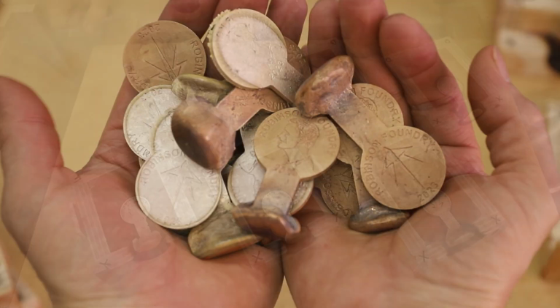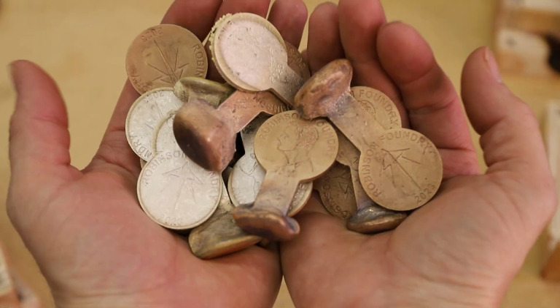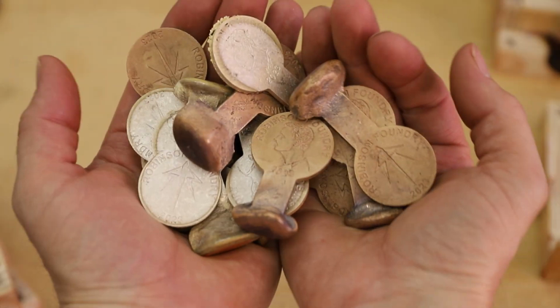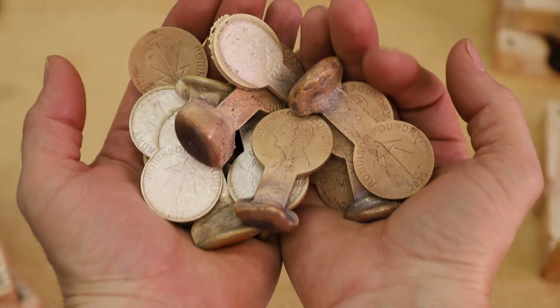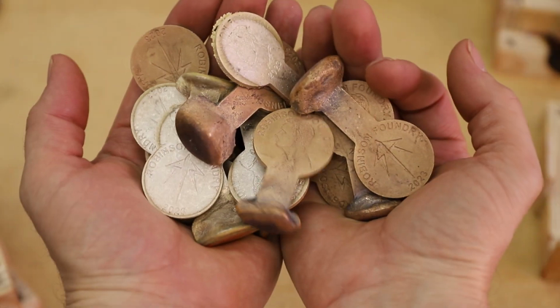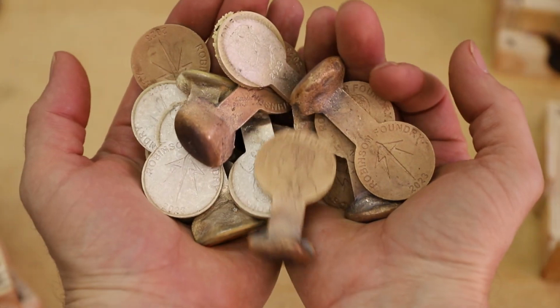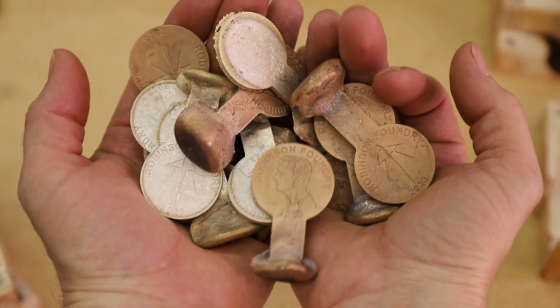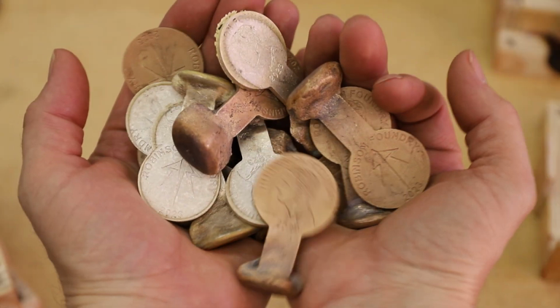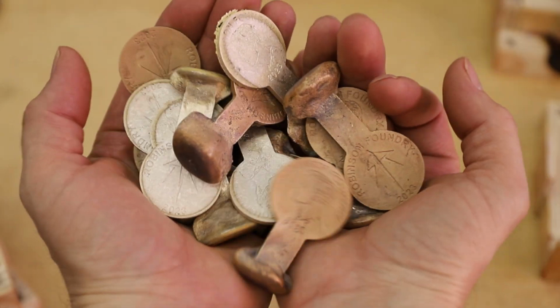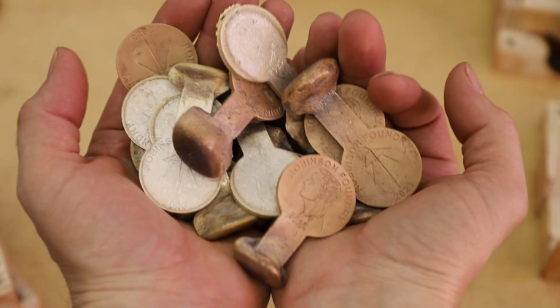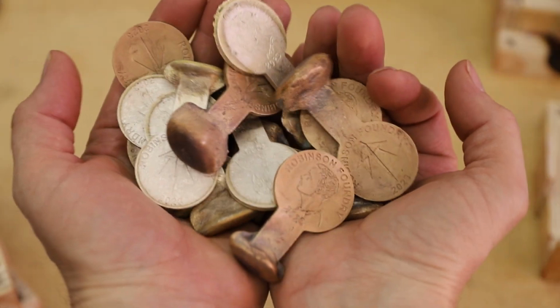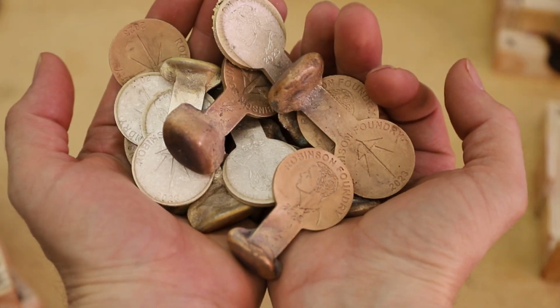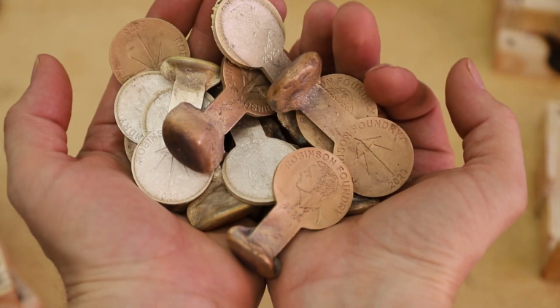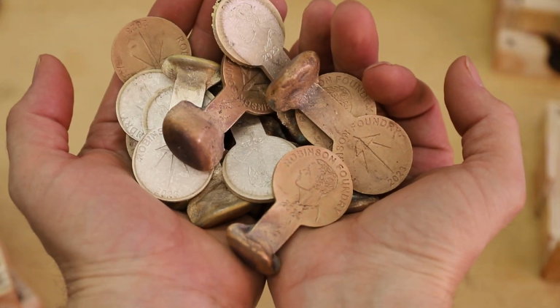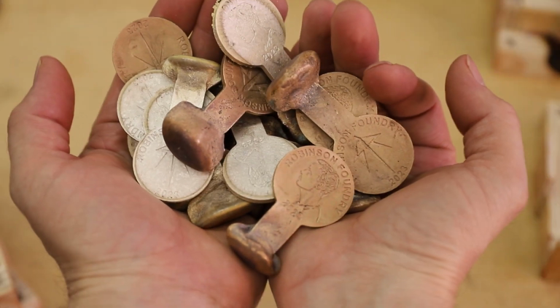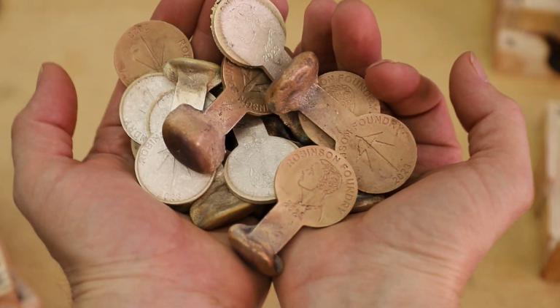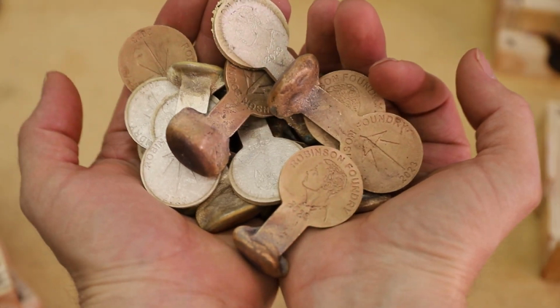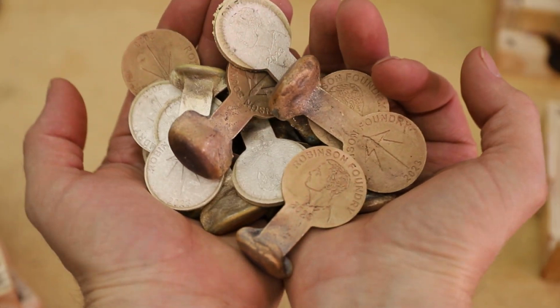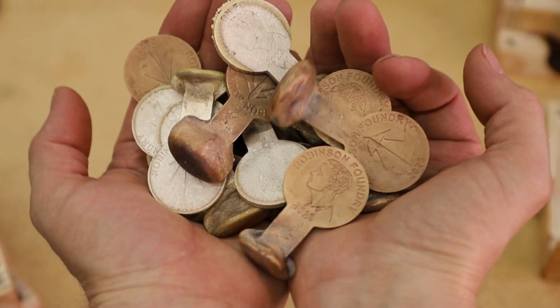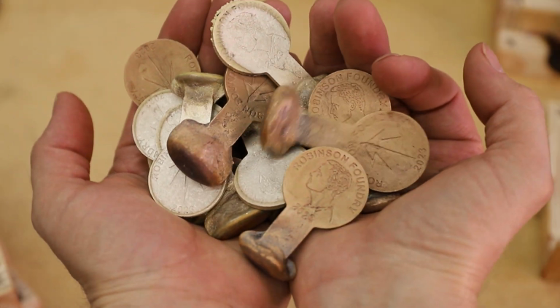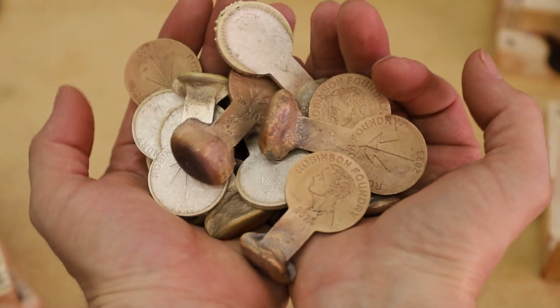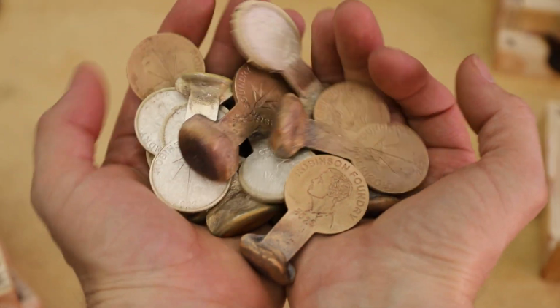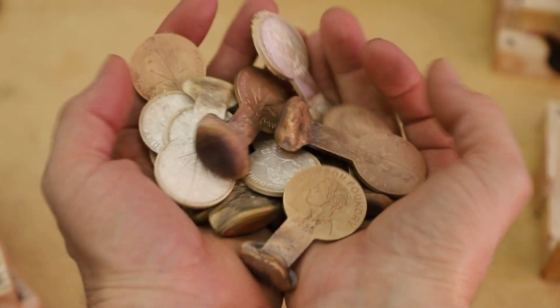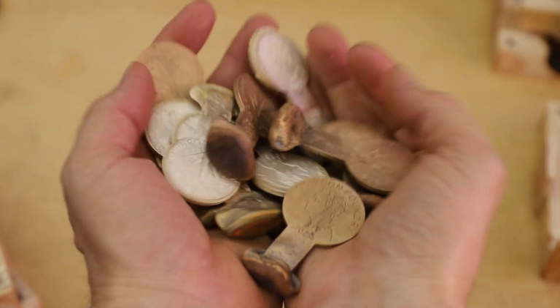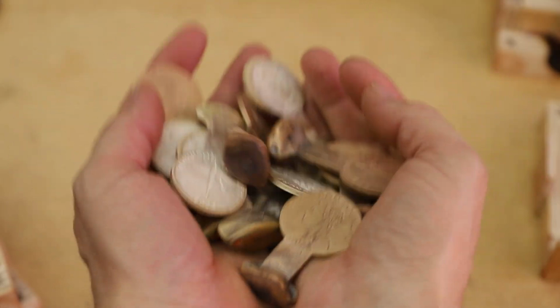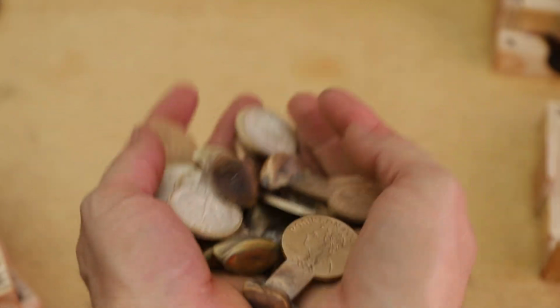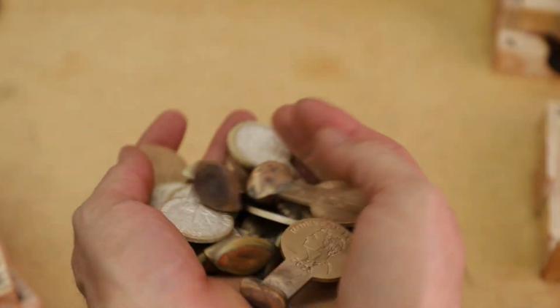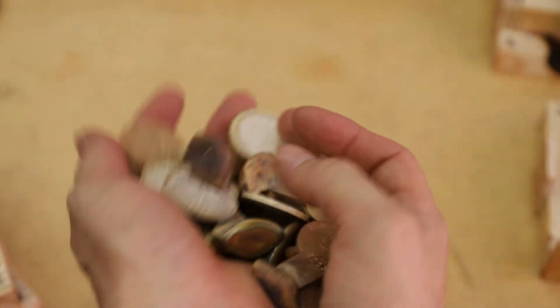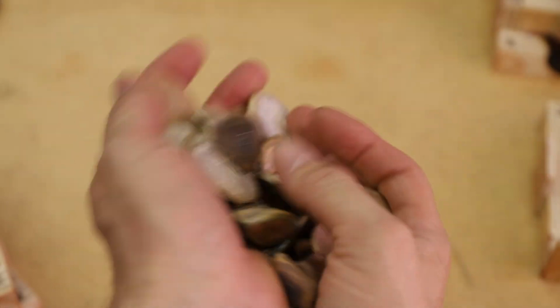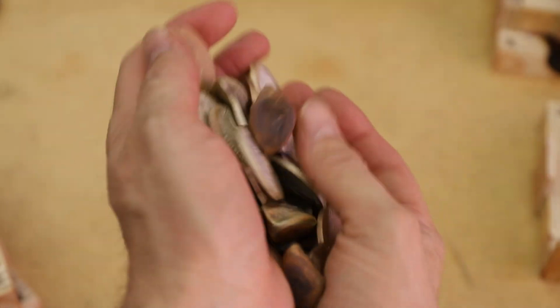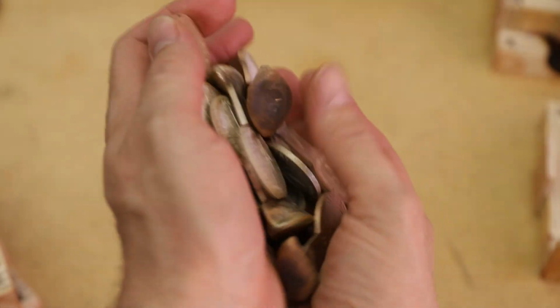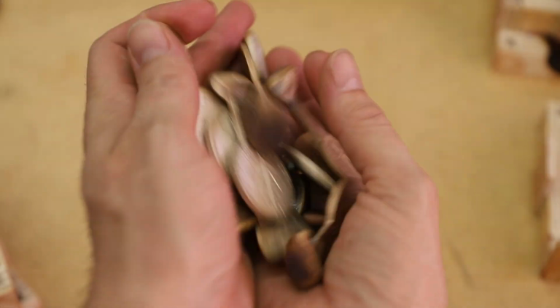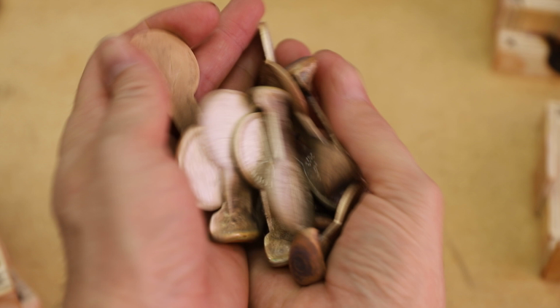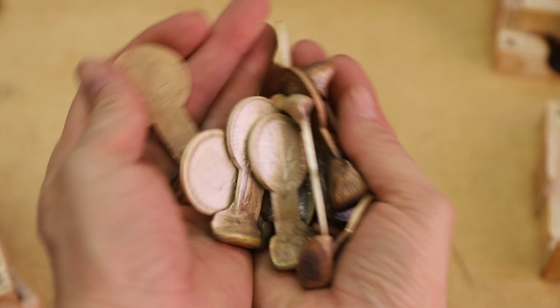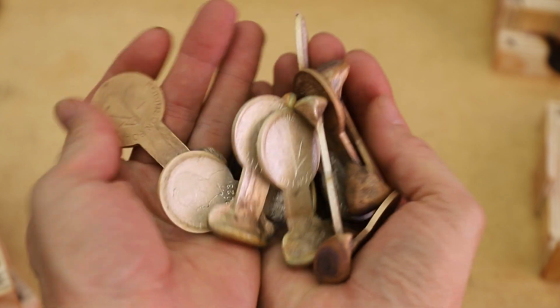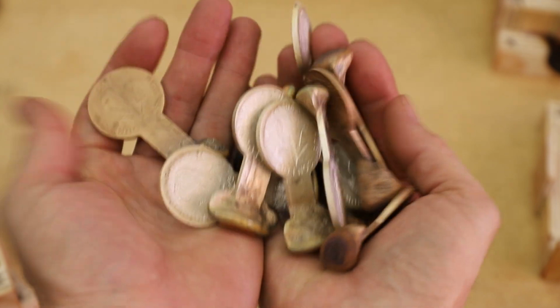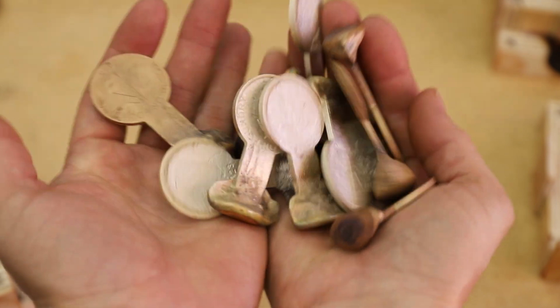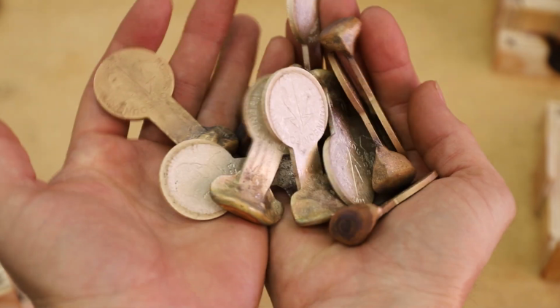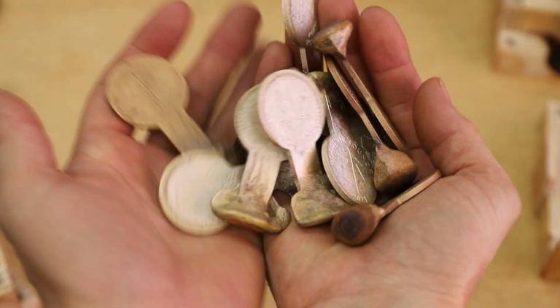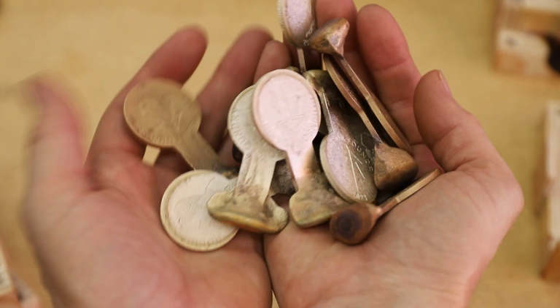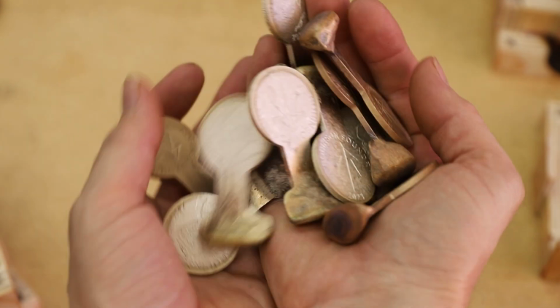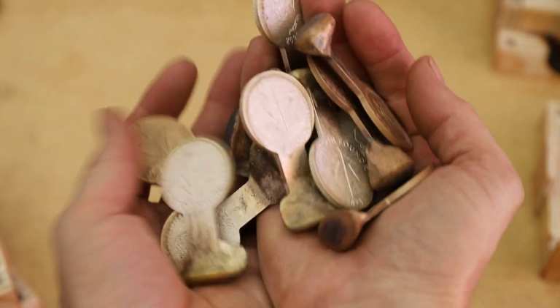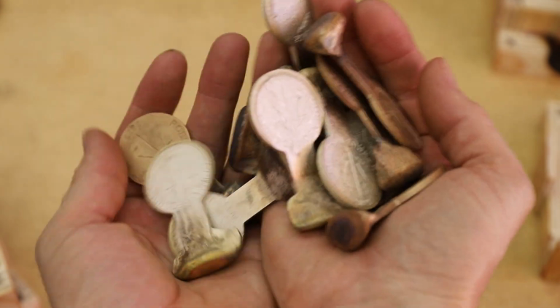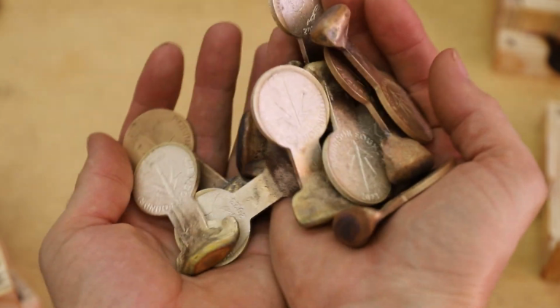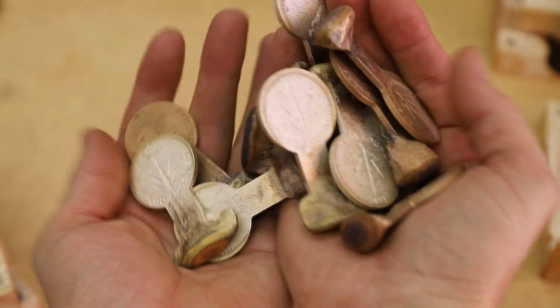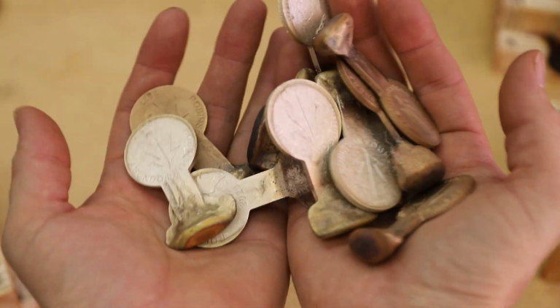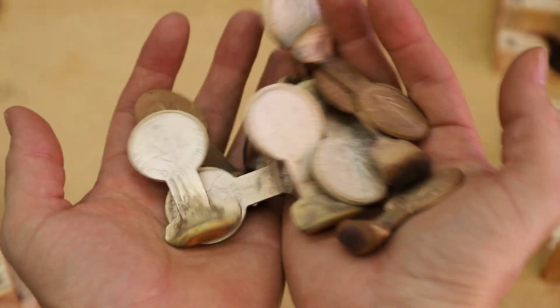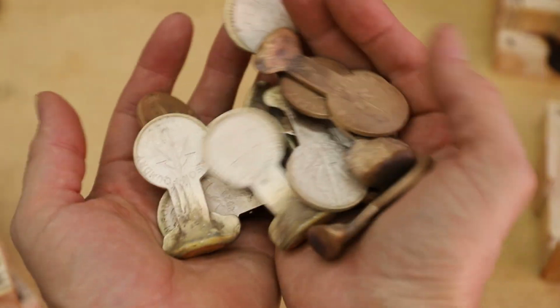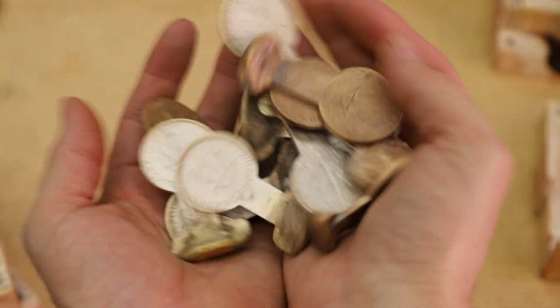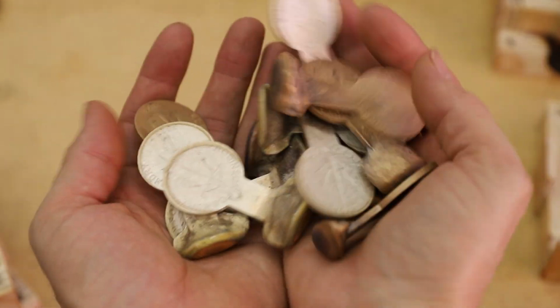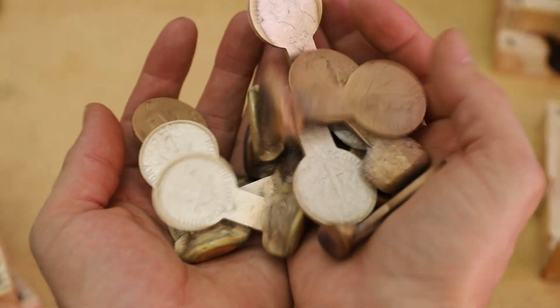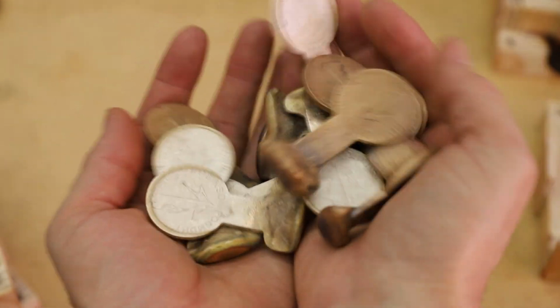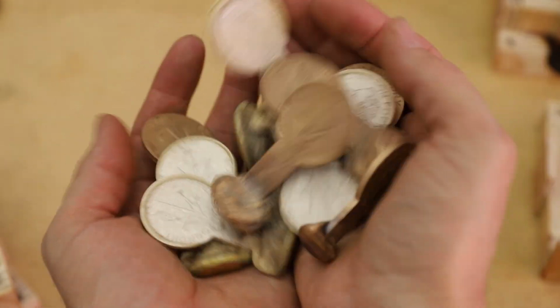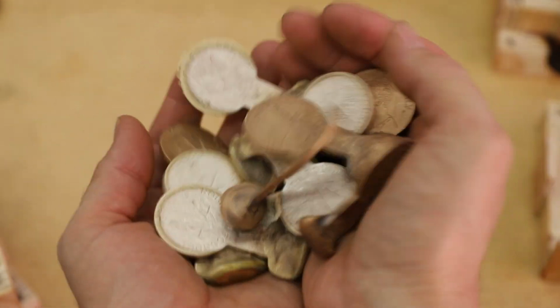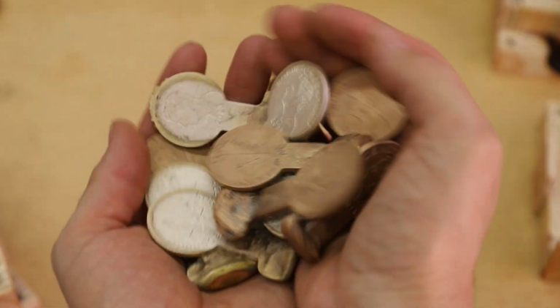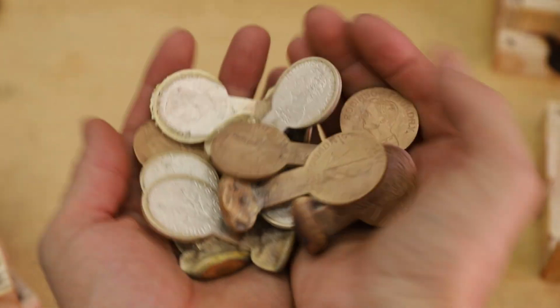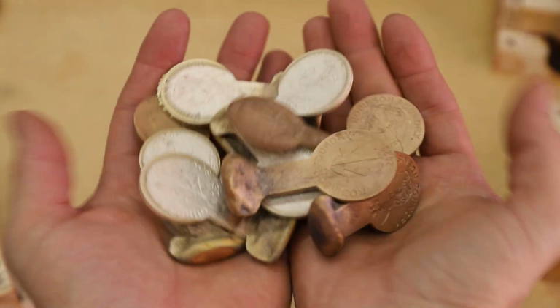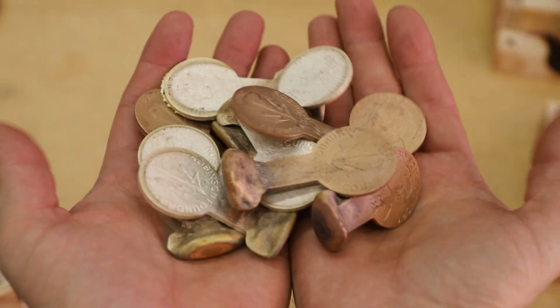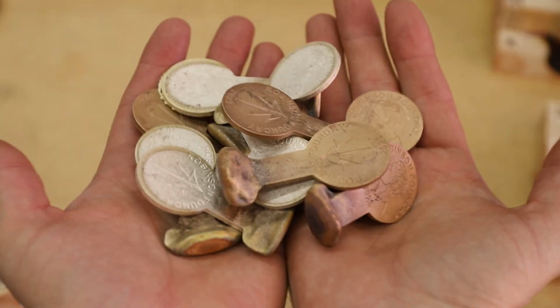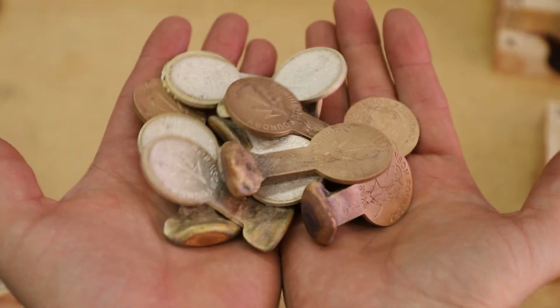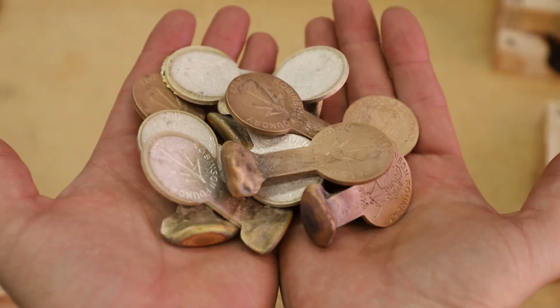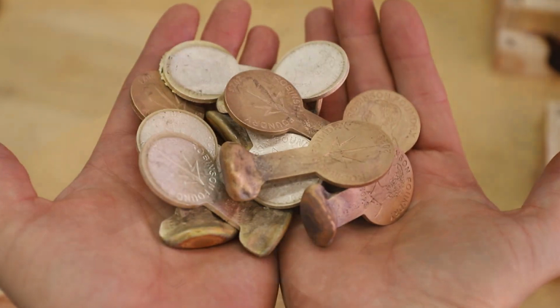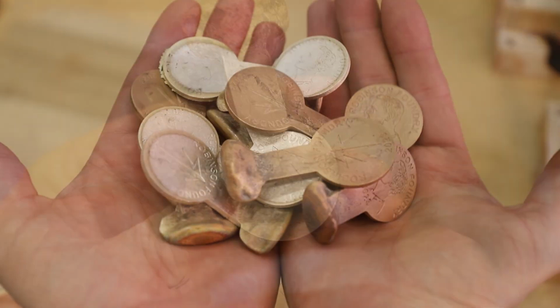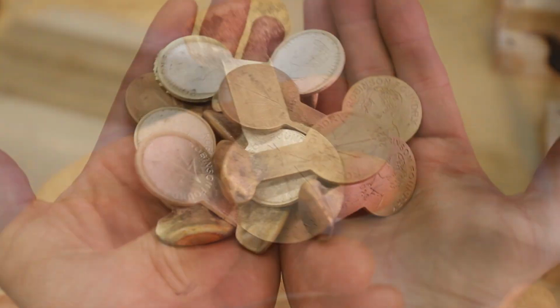All 12 of these castings turned out really nice, and aside from a couple of air bubbles here and there, I'd say they turned out just about perfect.